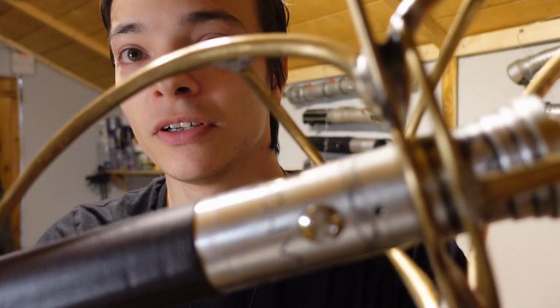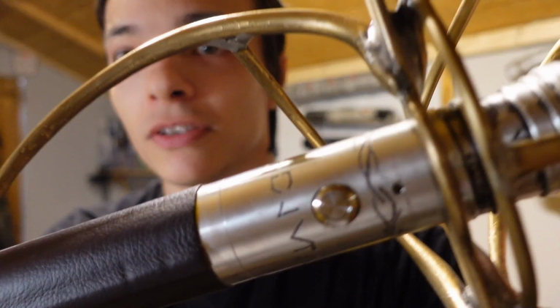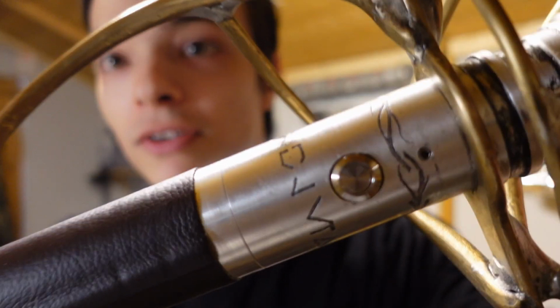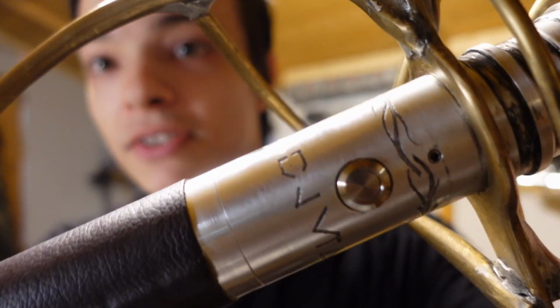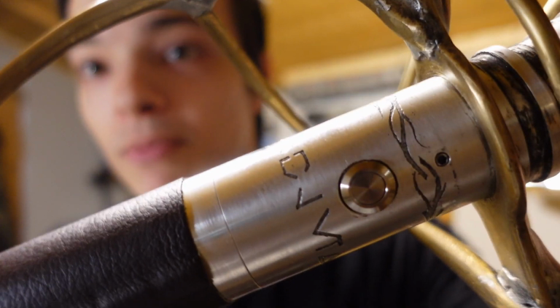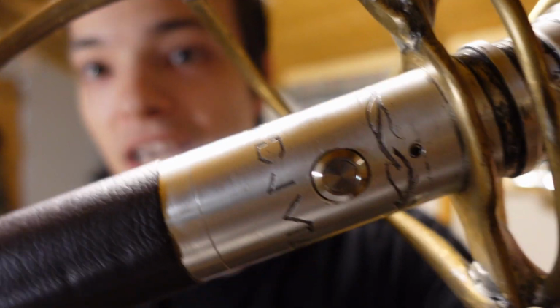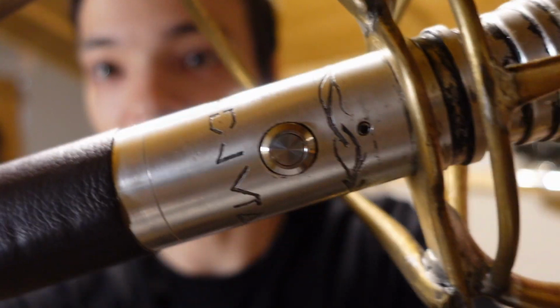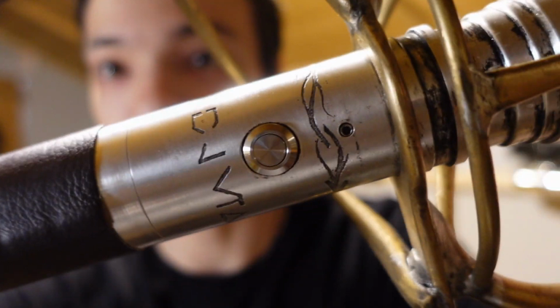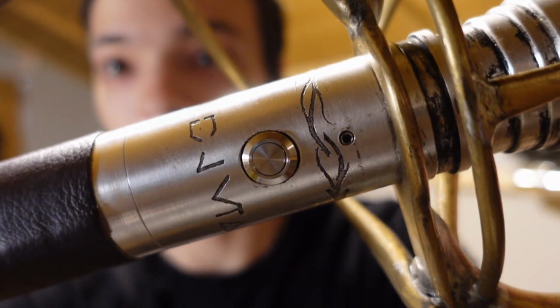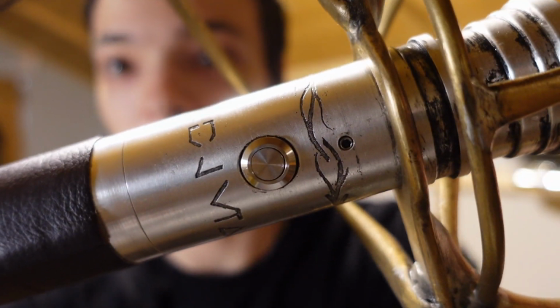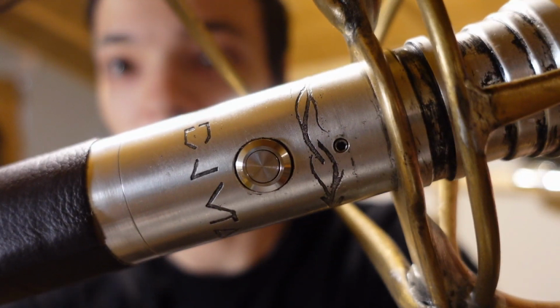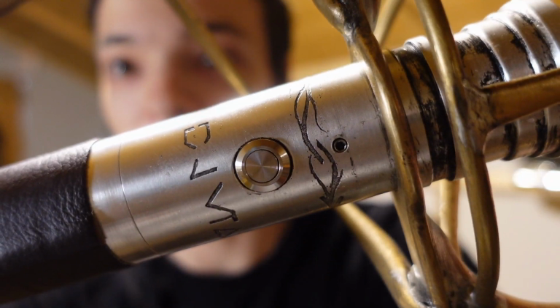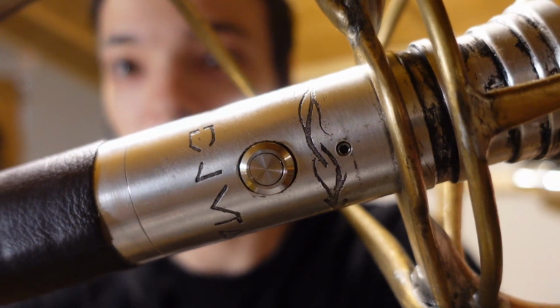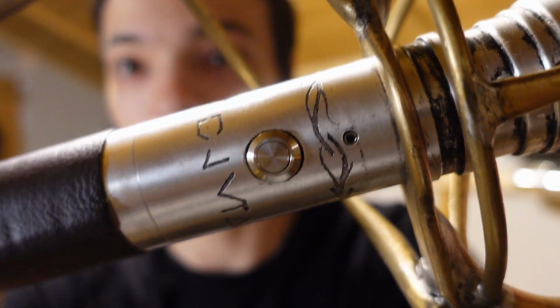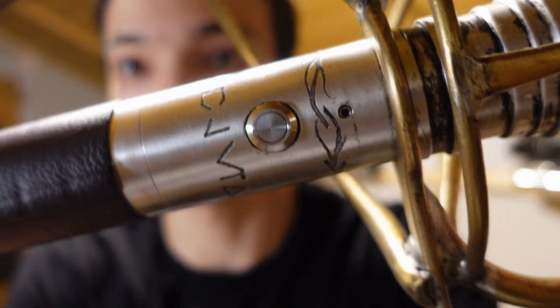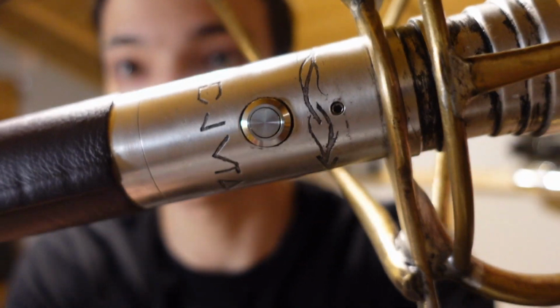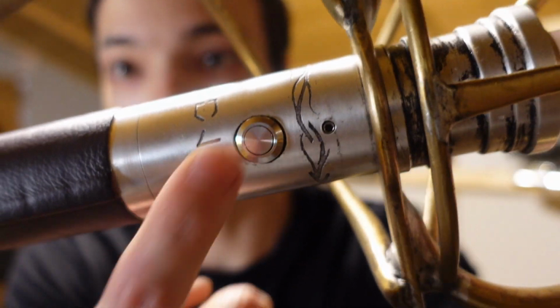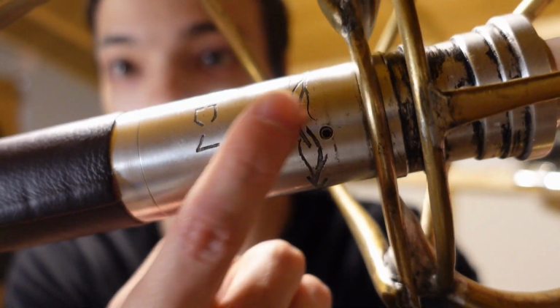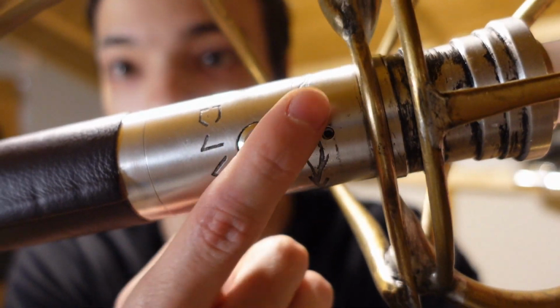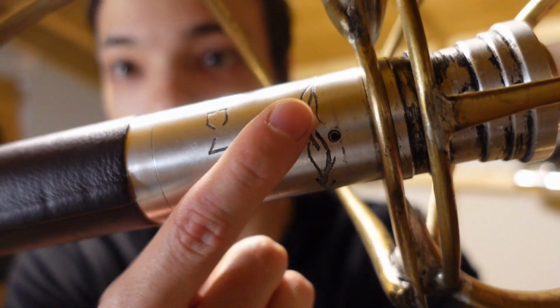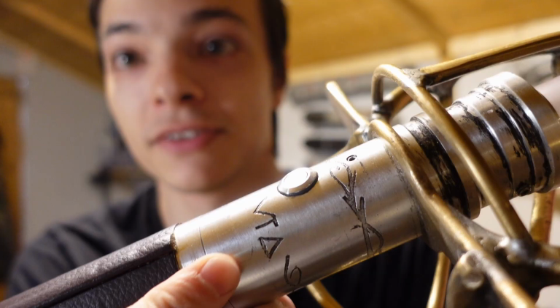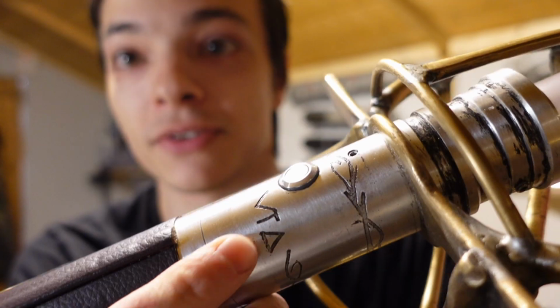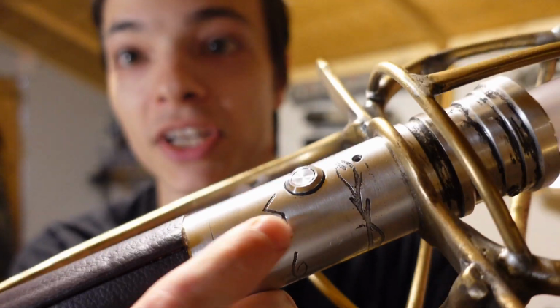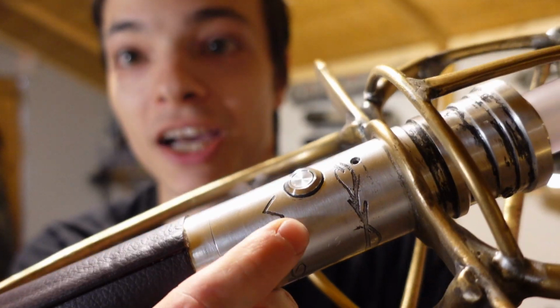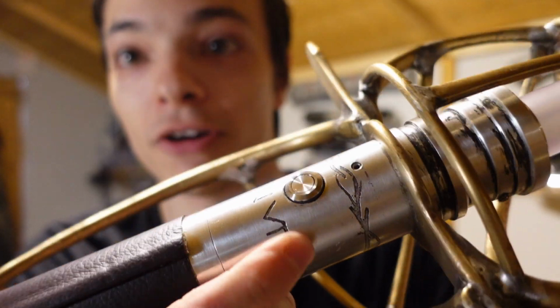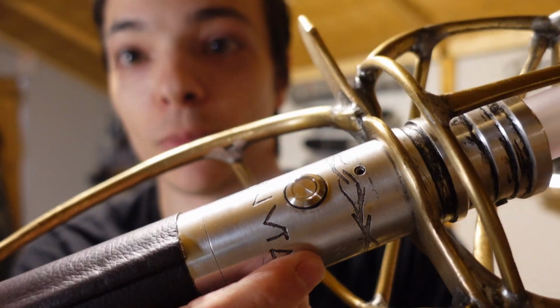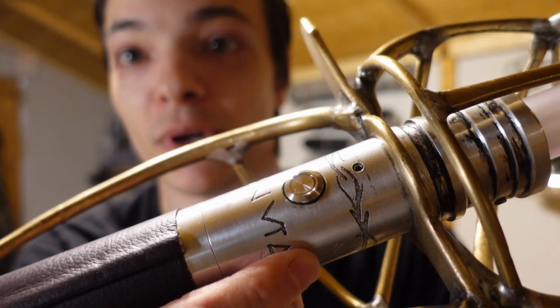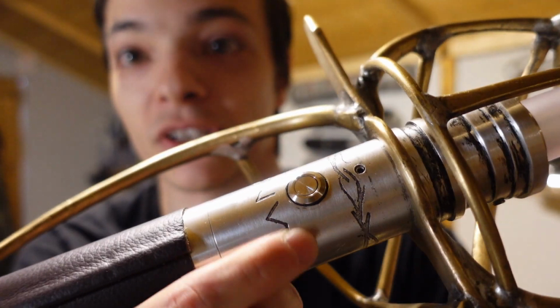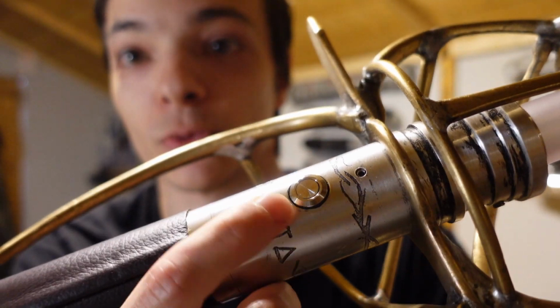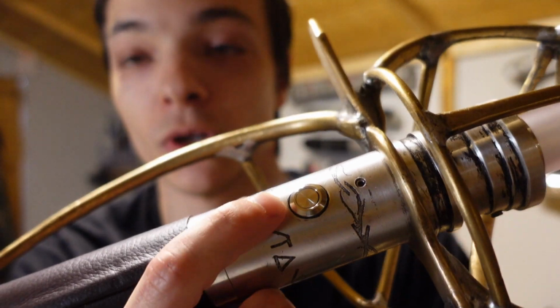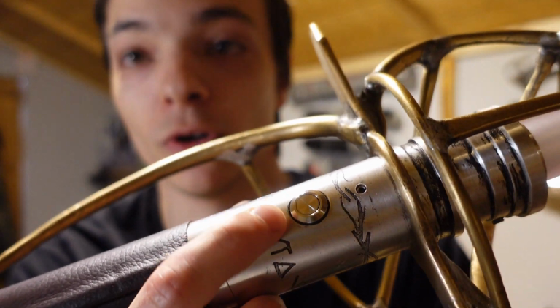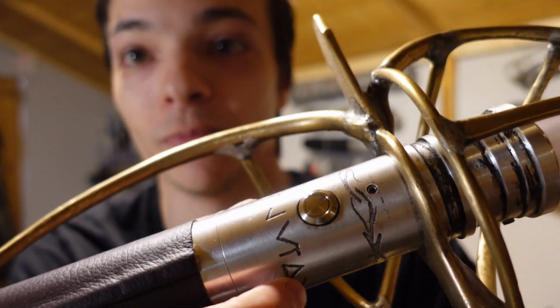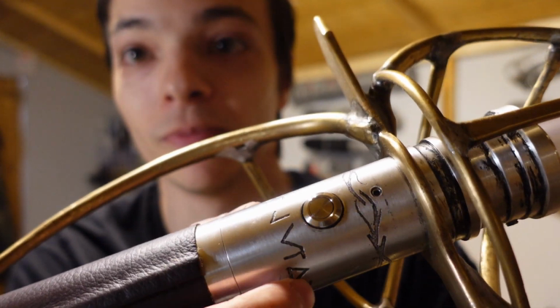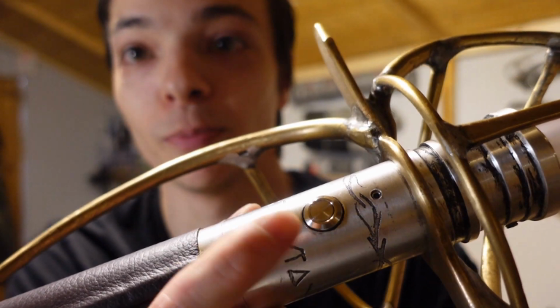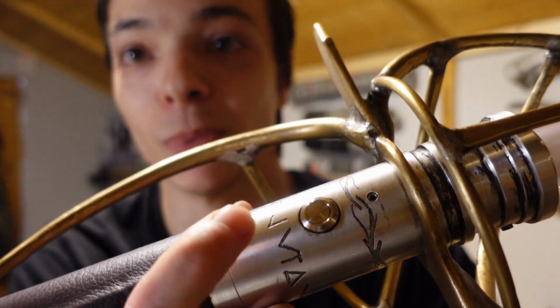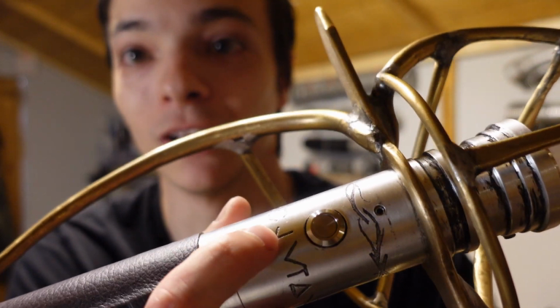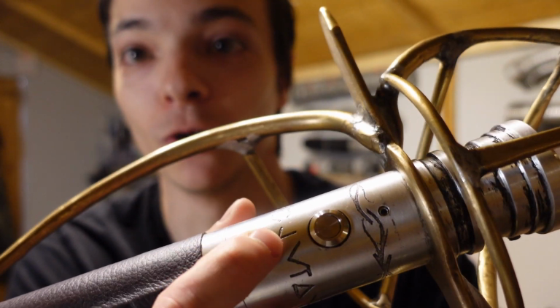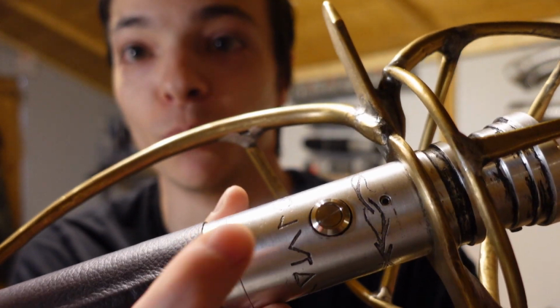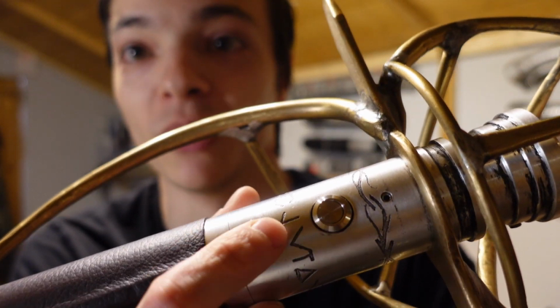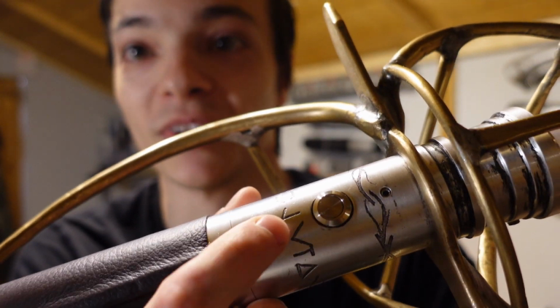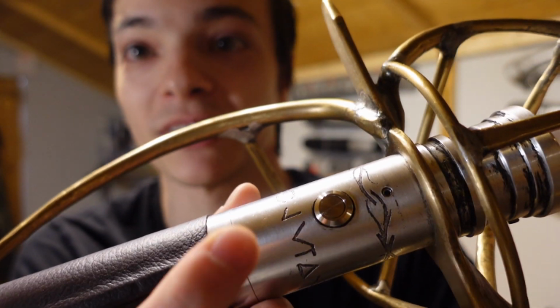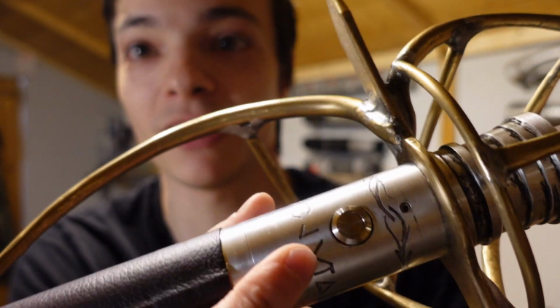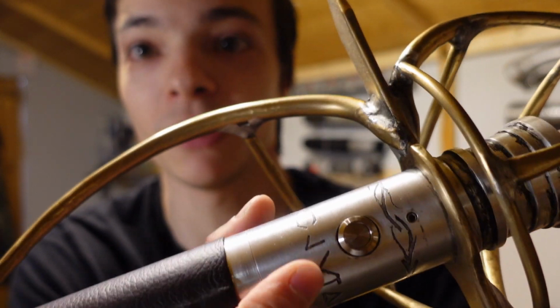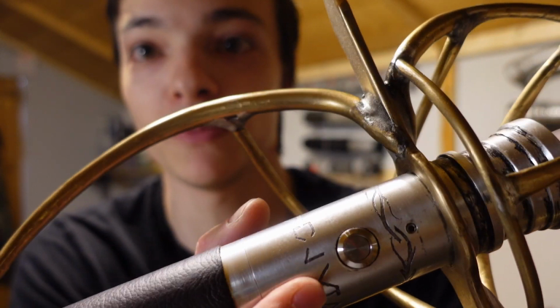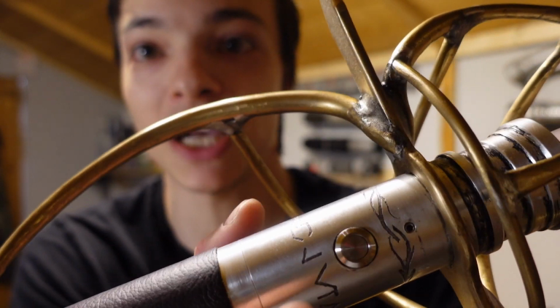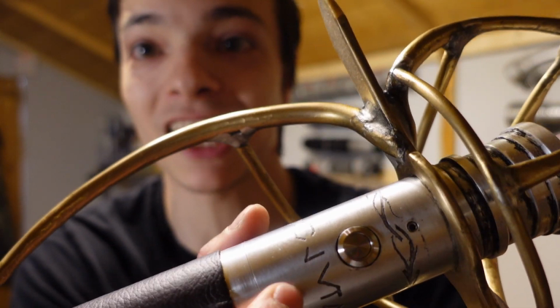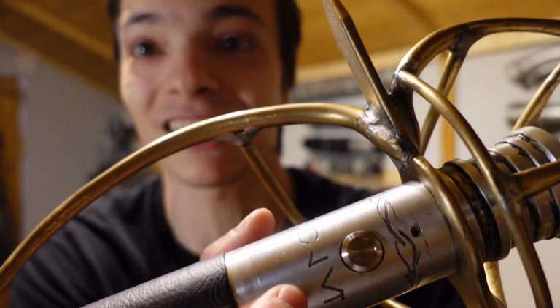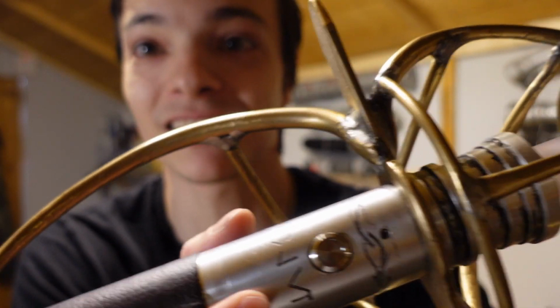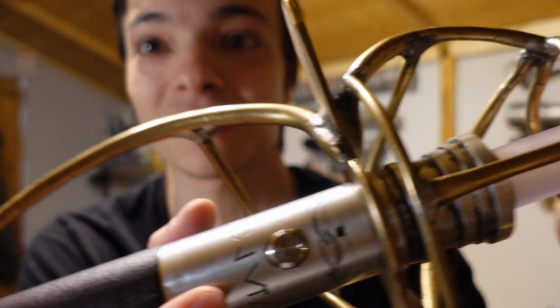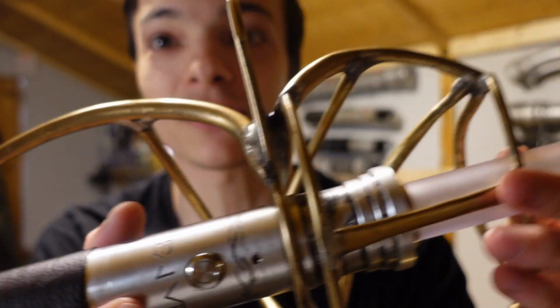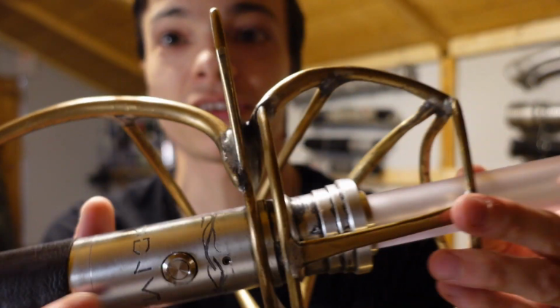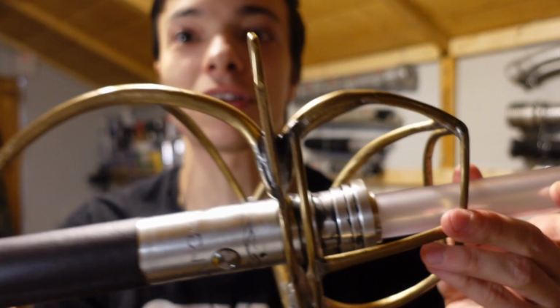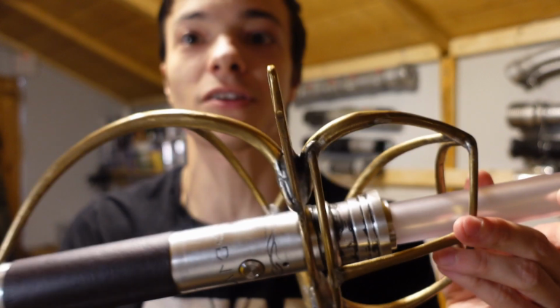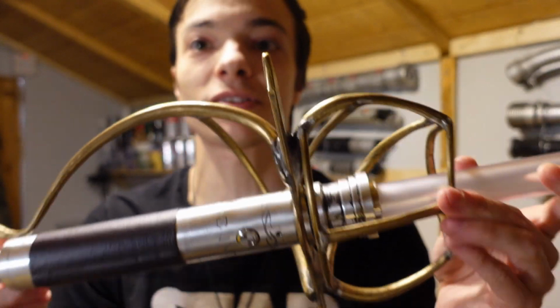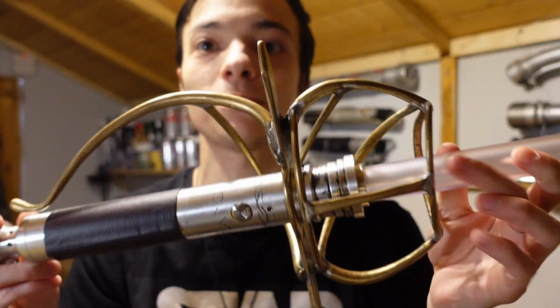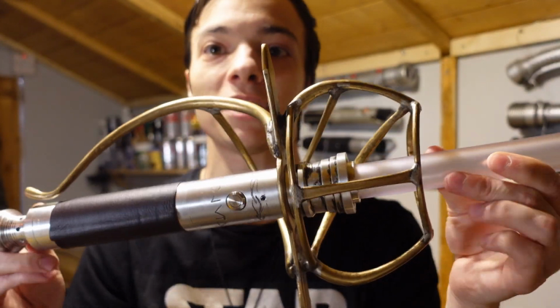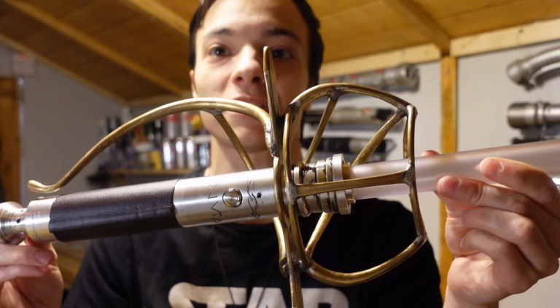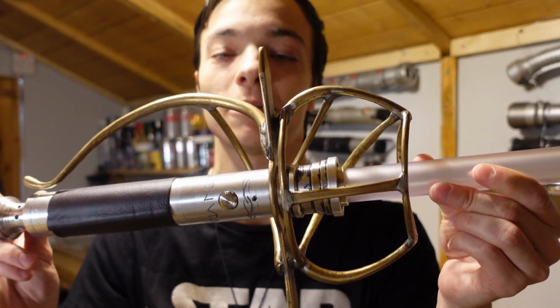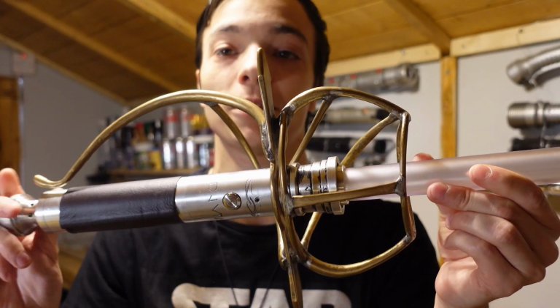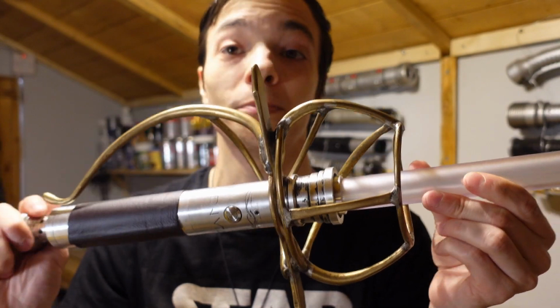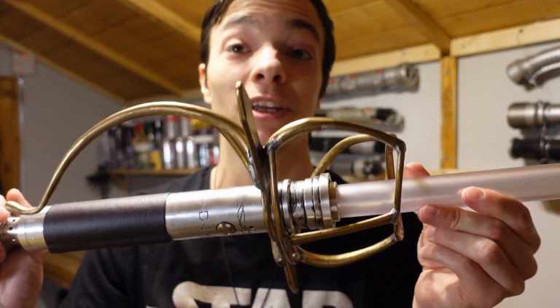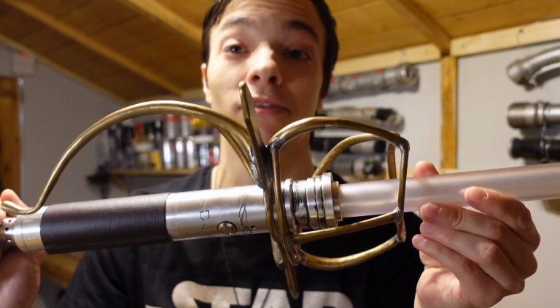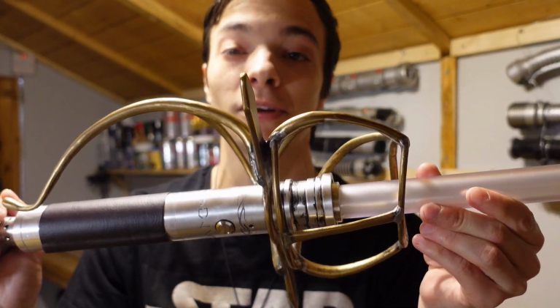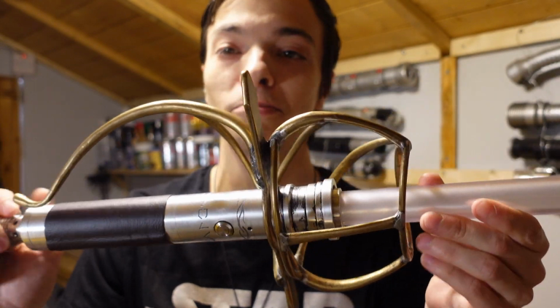We've got some etching on the inside of here. In Aurebesh we've got my little brother's name — Alex. This is a custom lightsaber that I made for him.